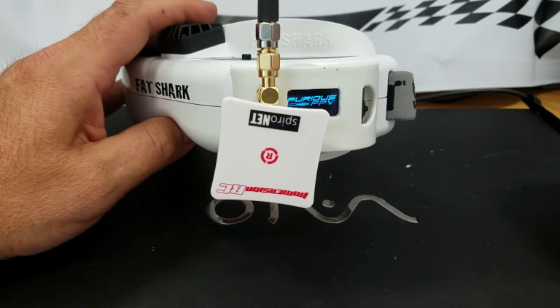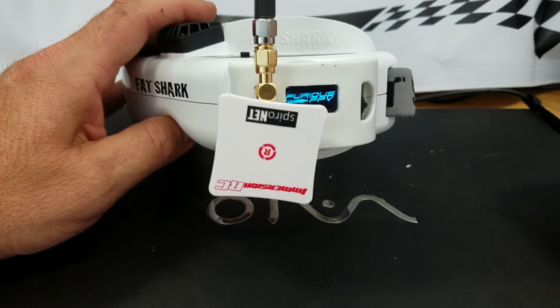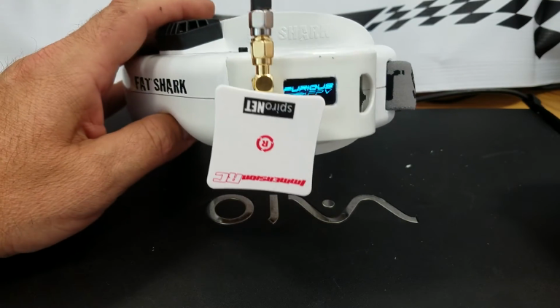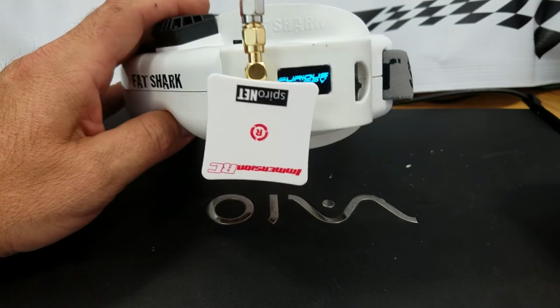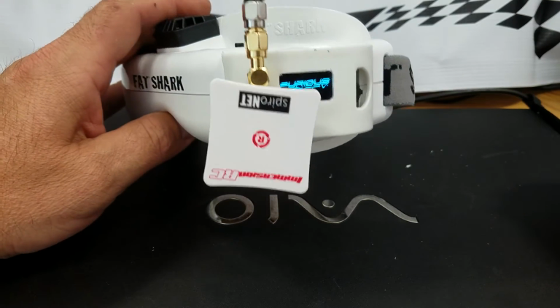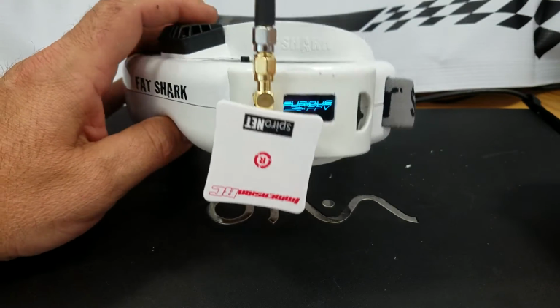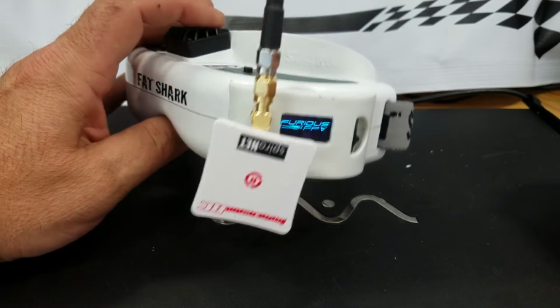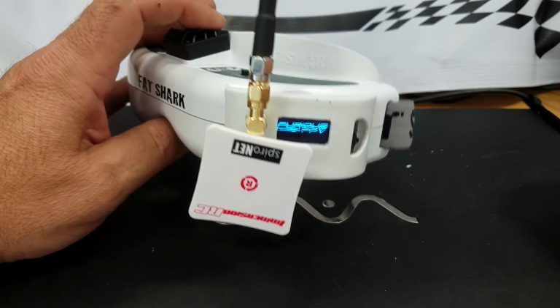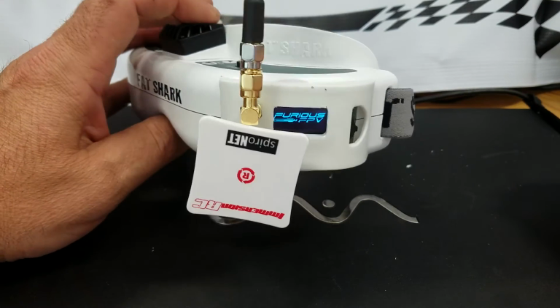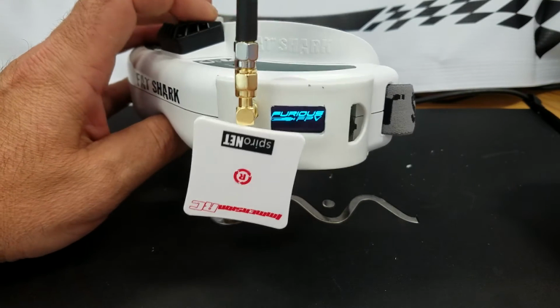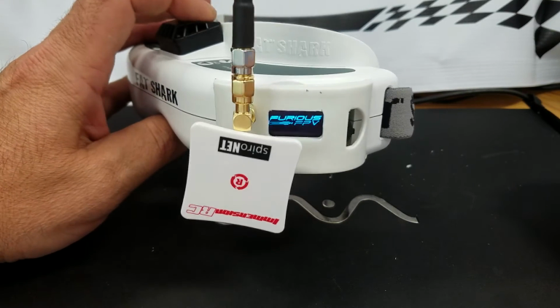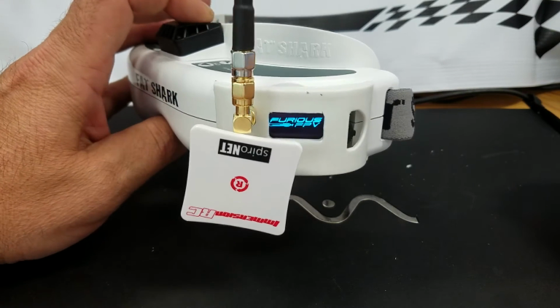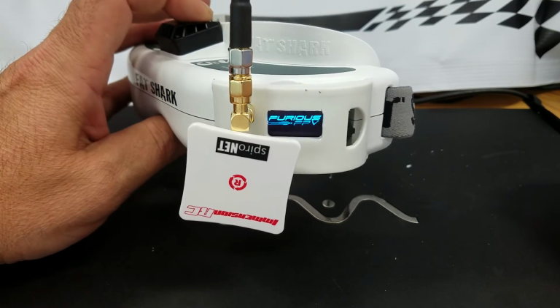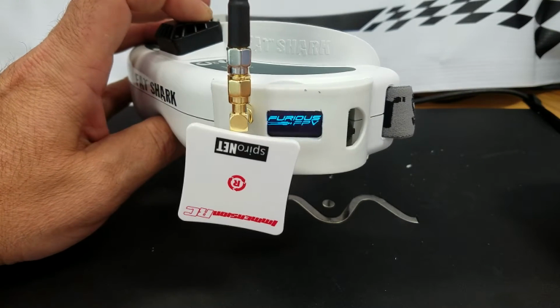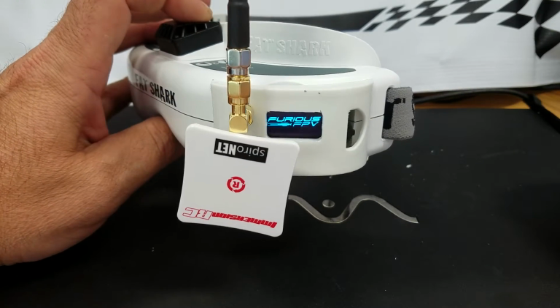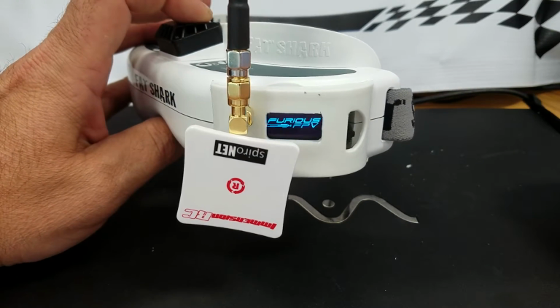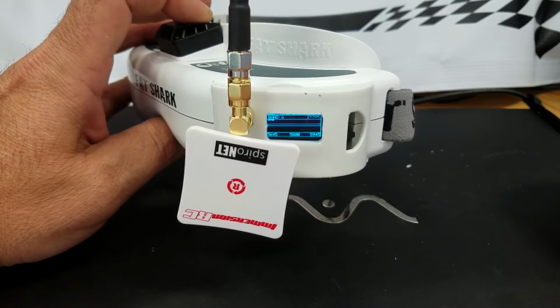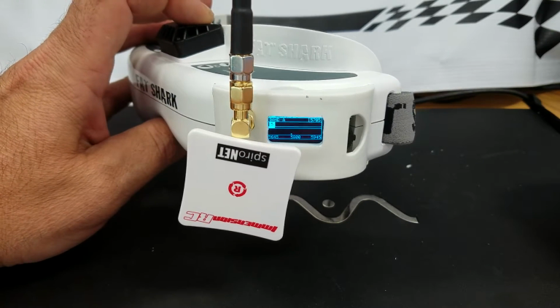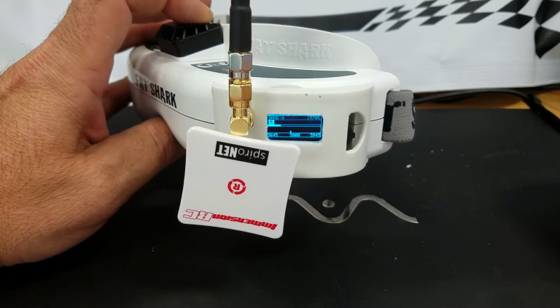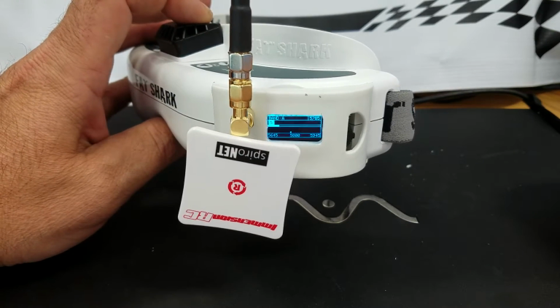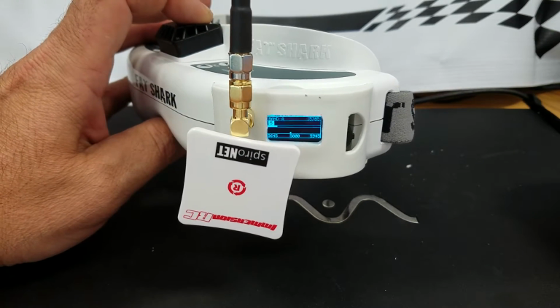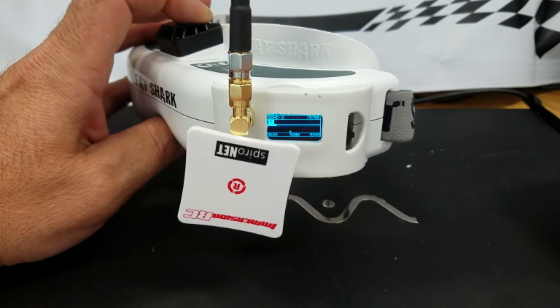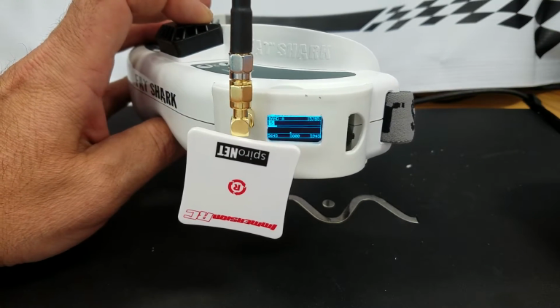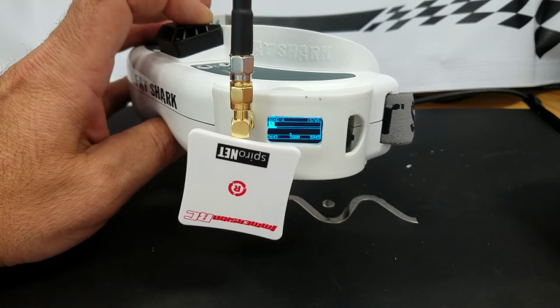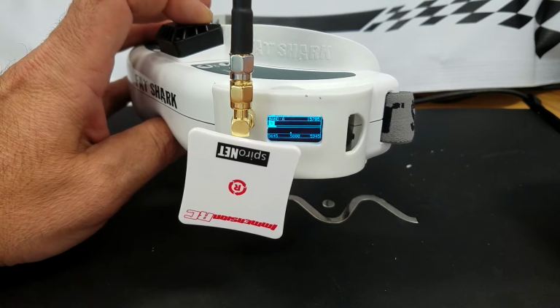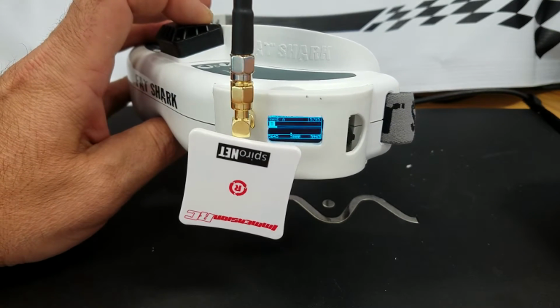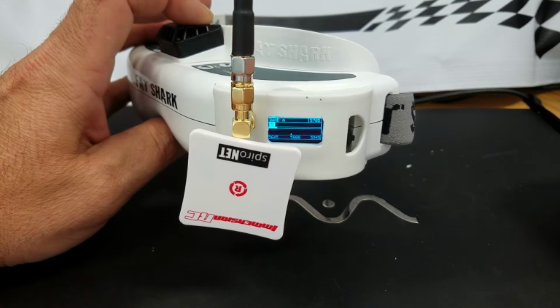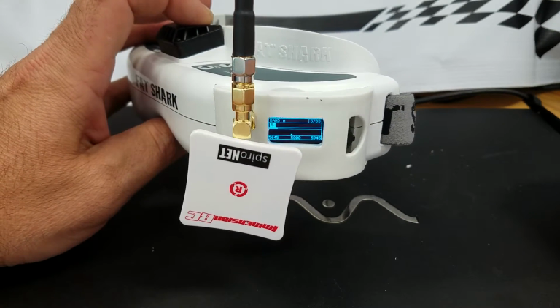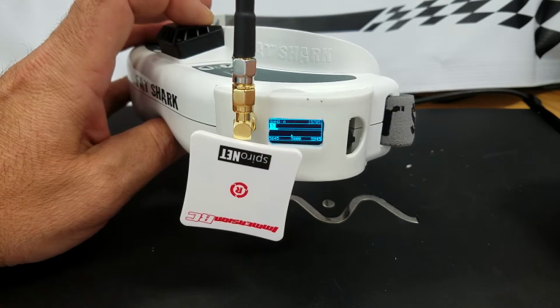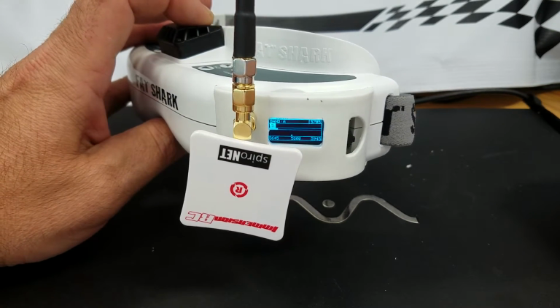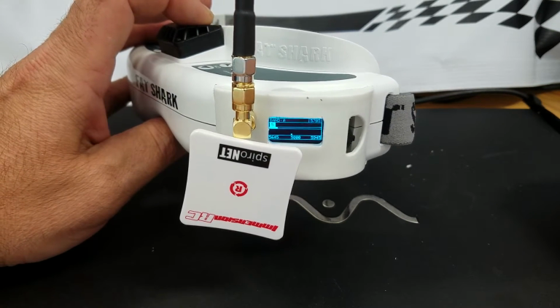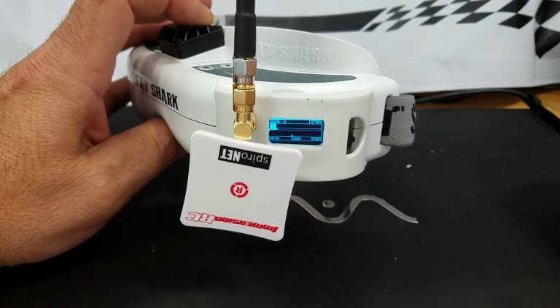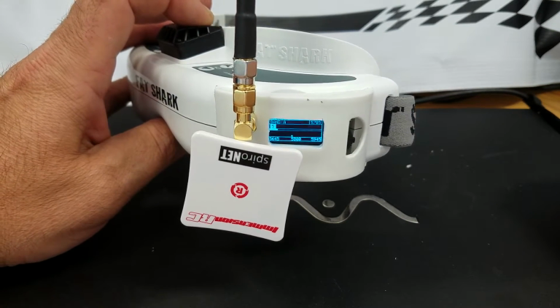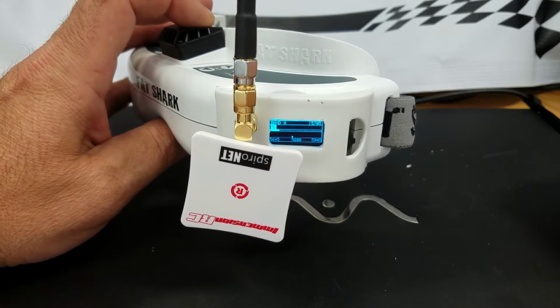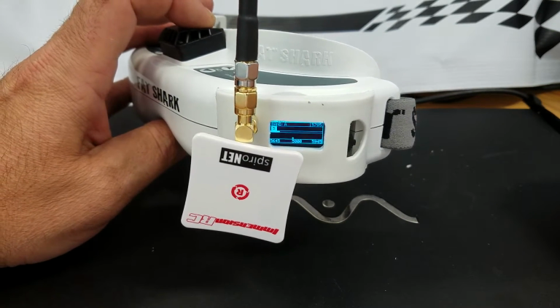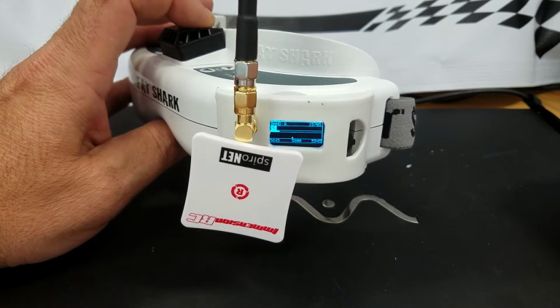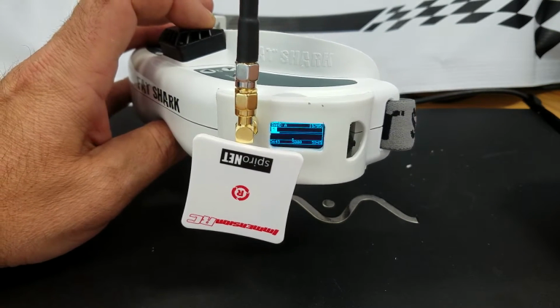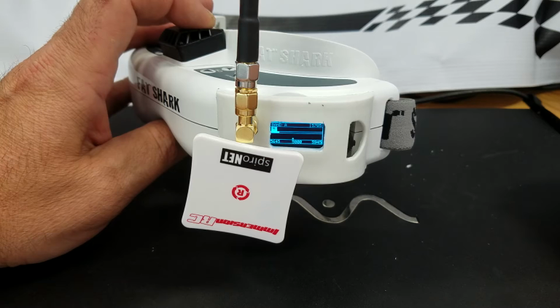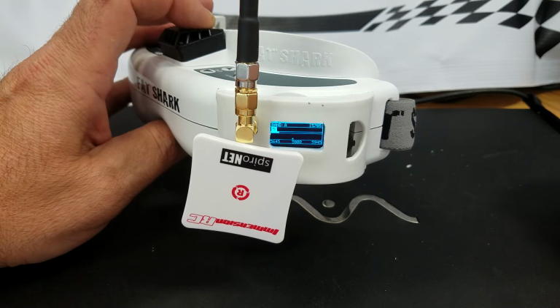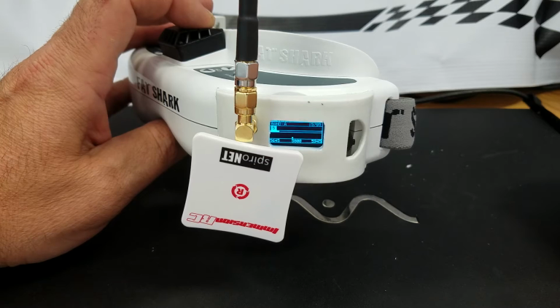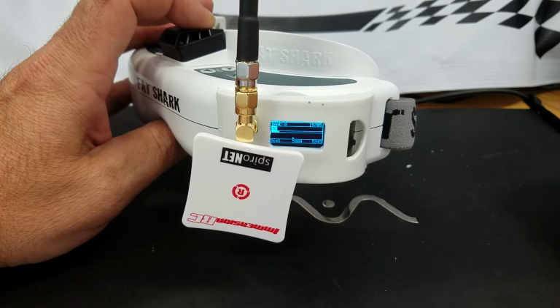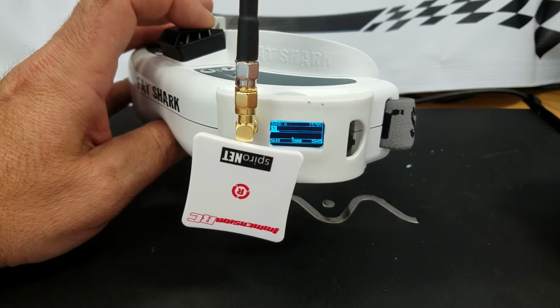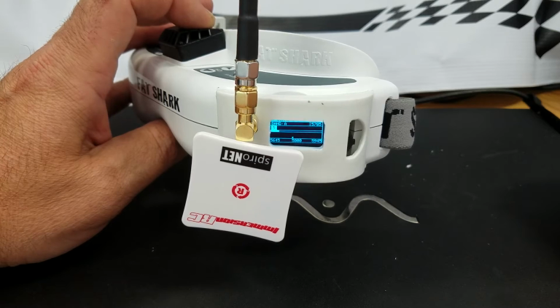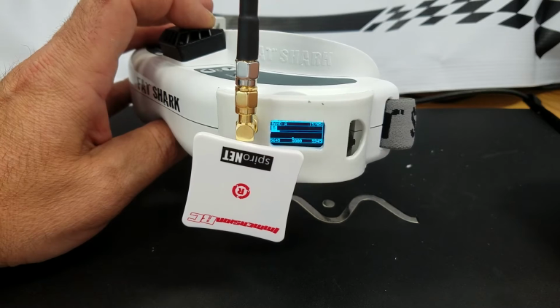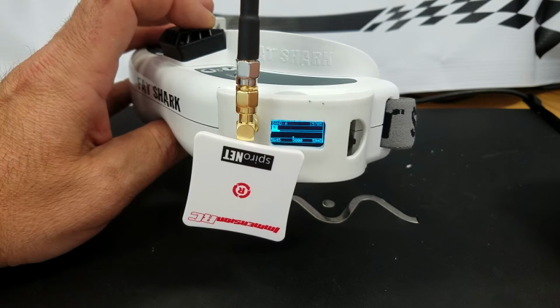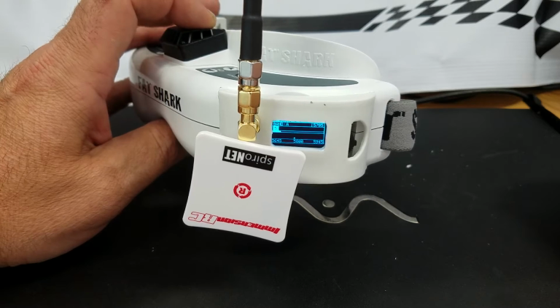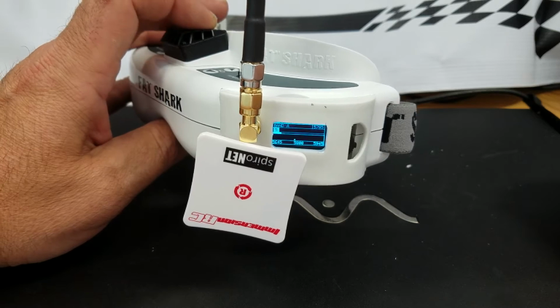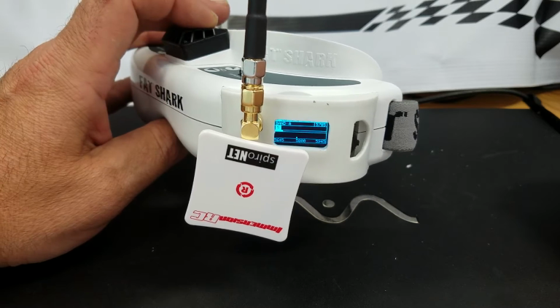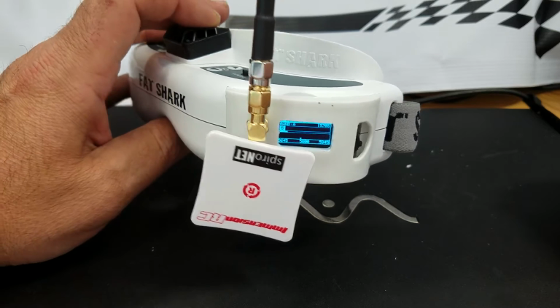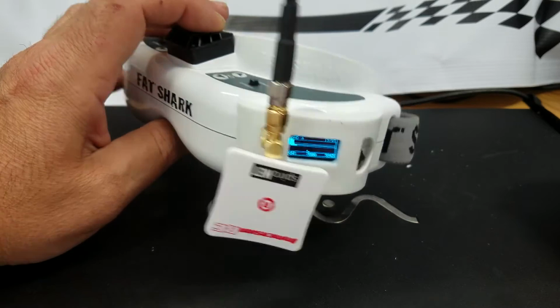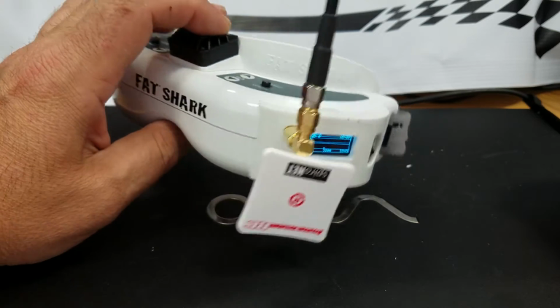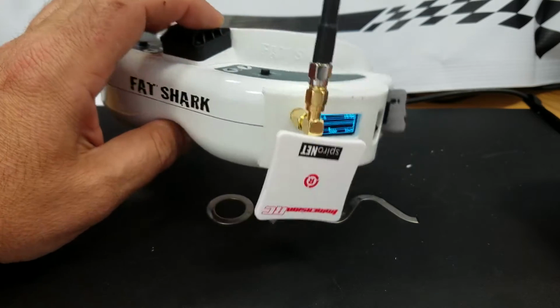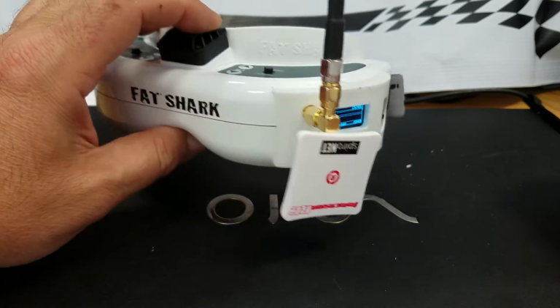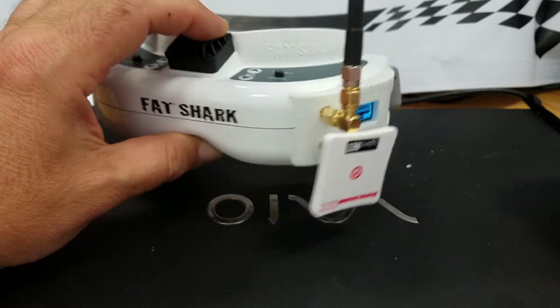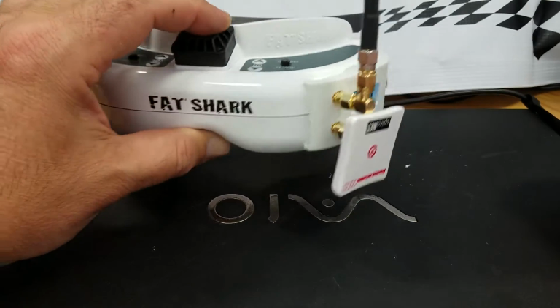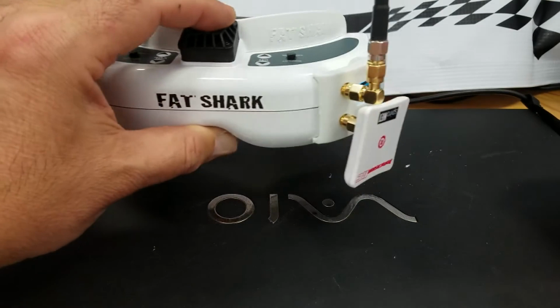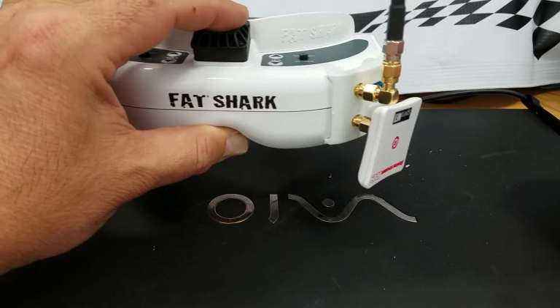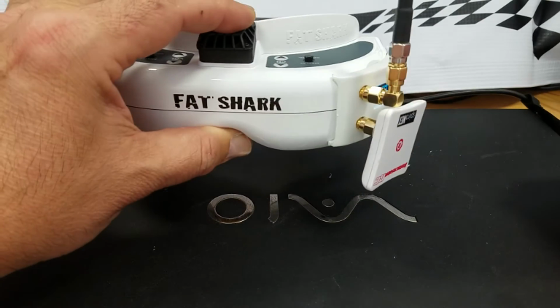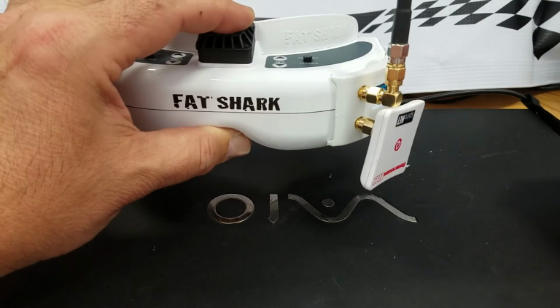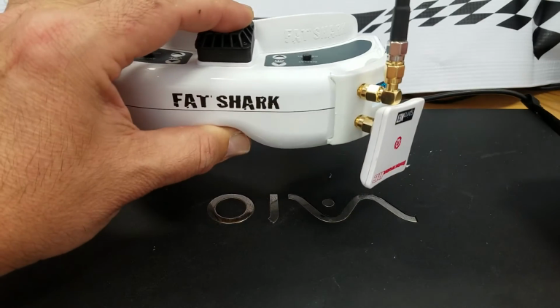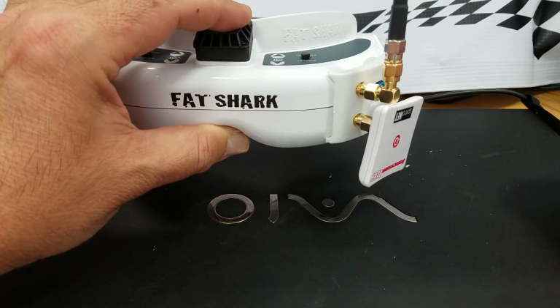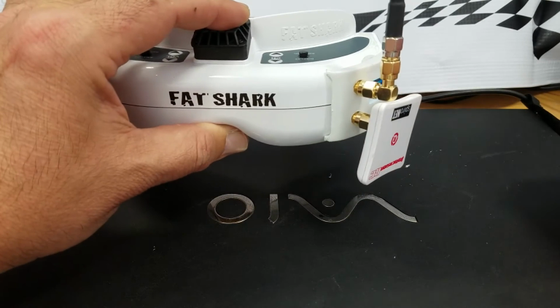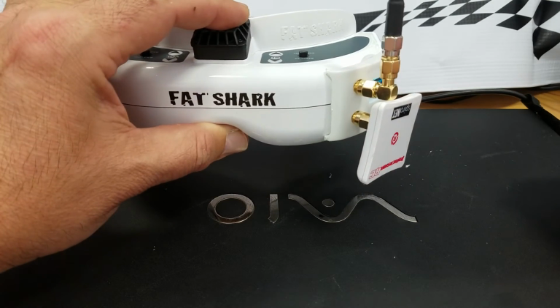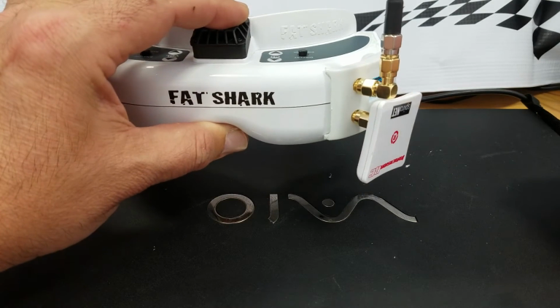There you have it — Furious FPV. Great product.